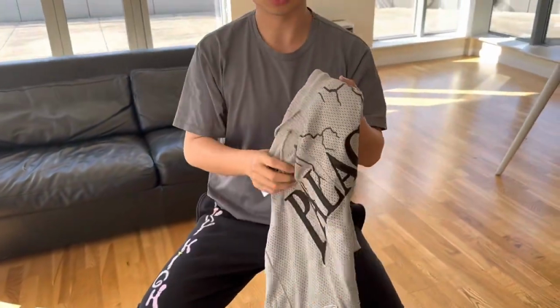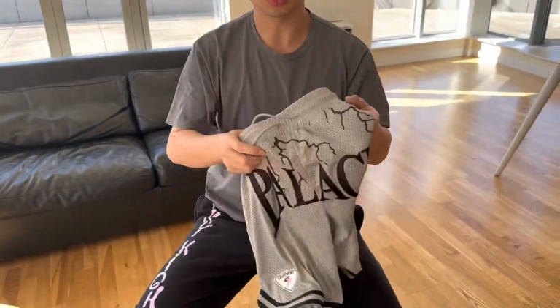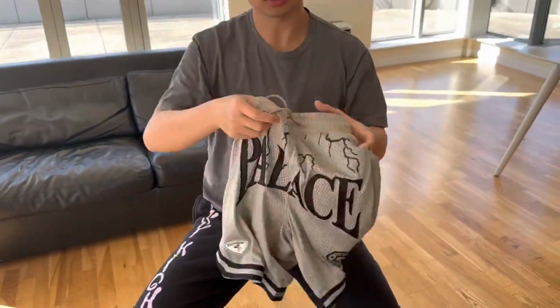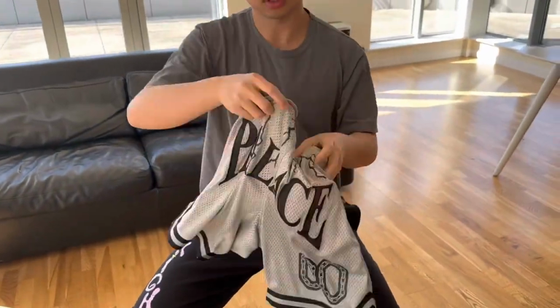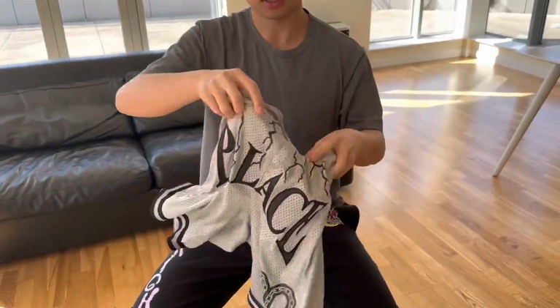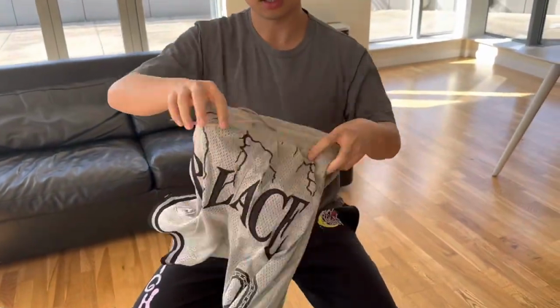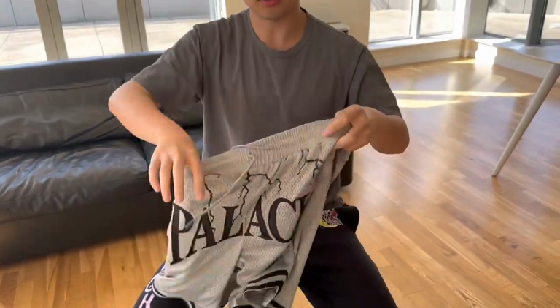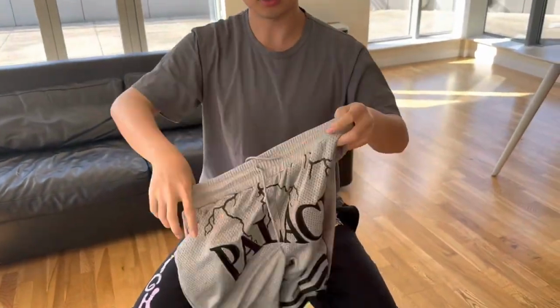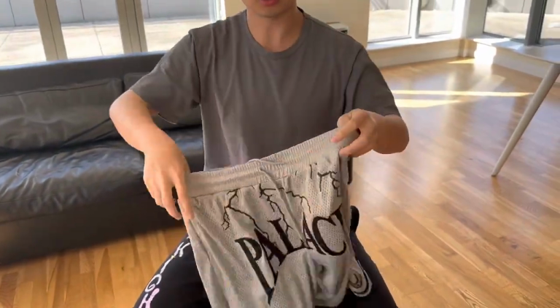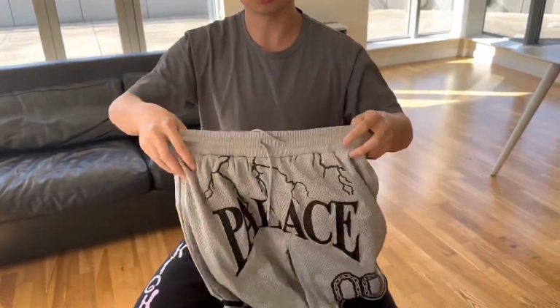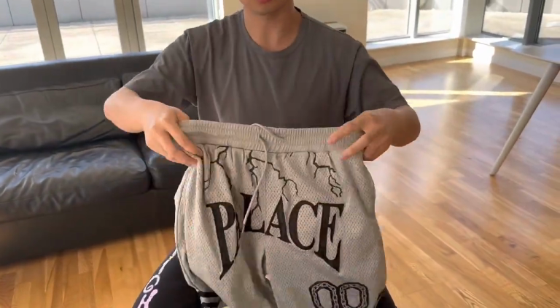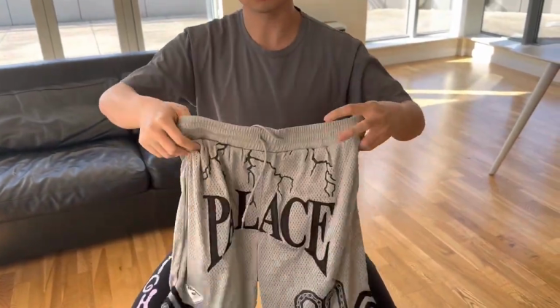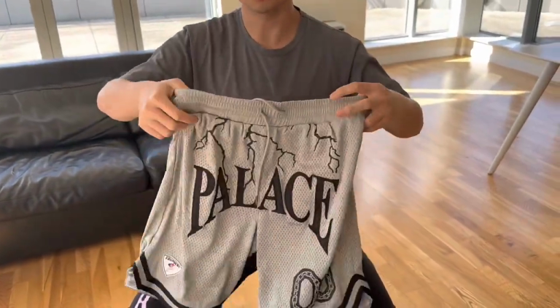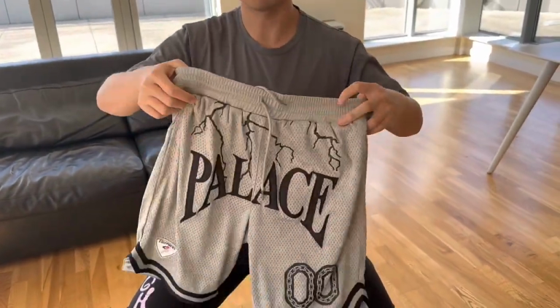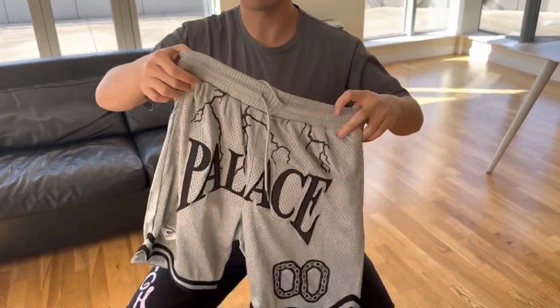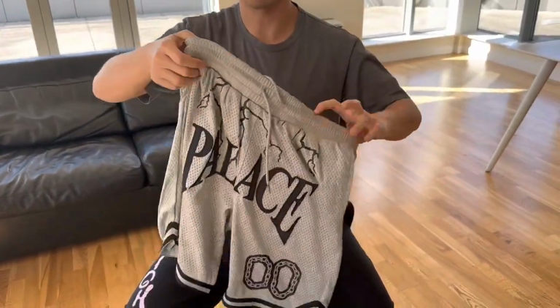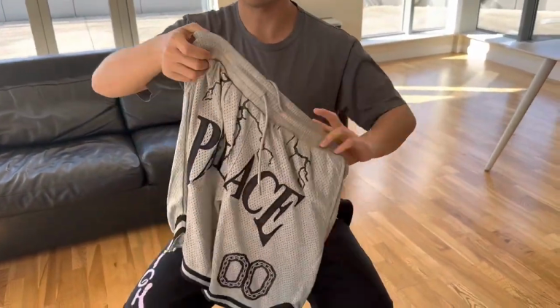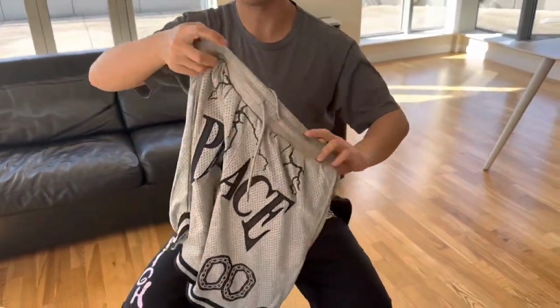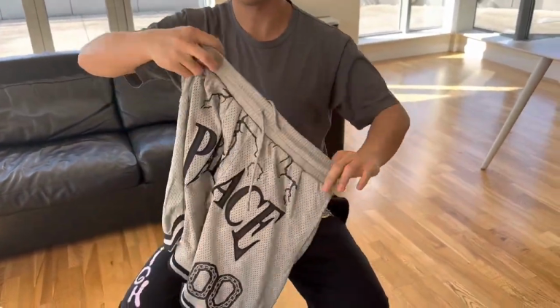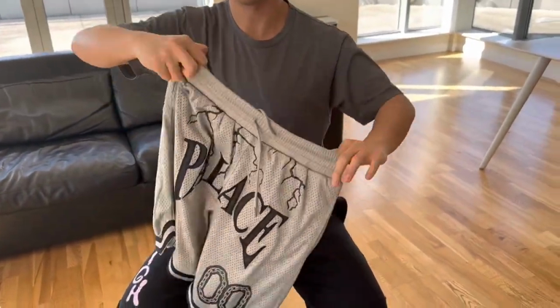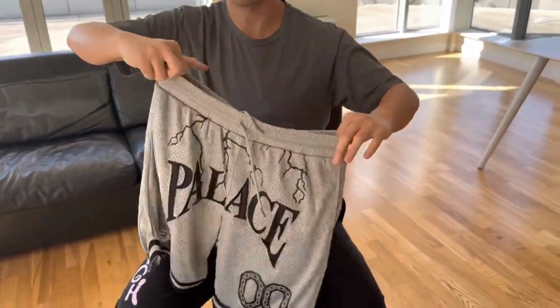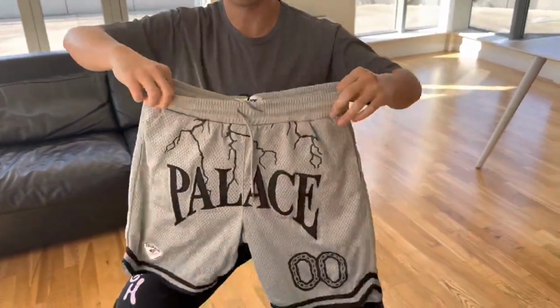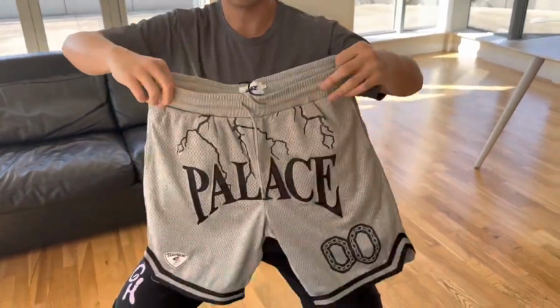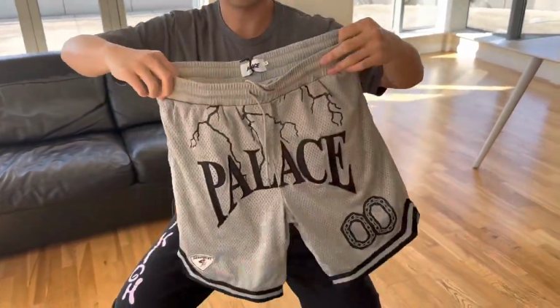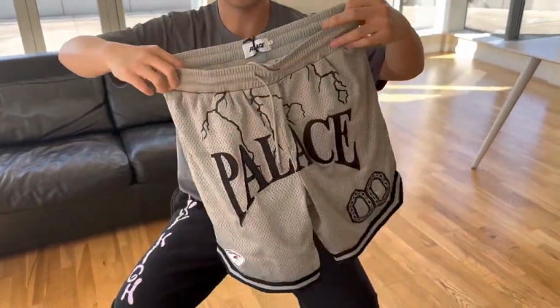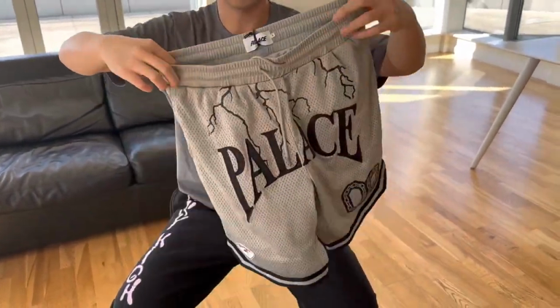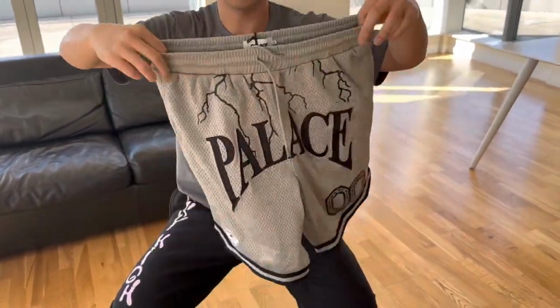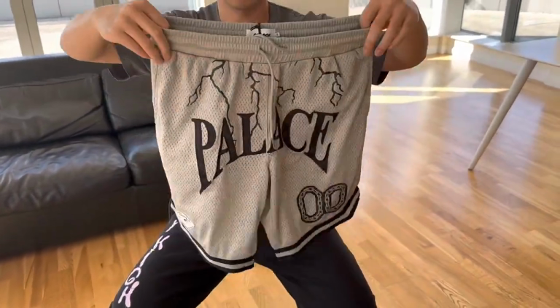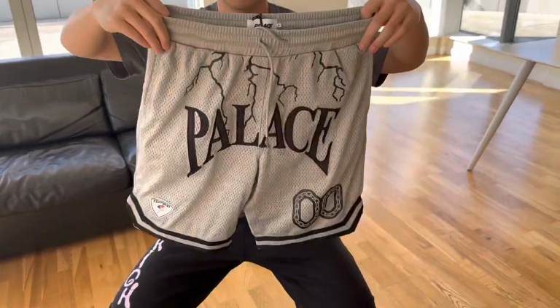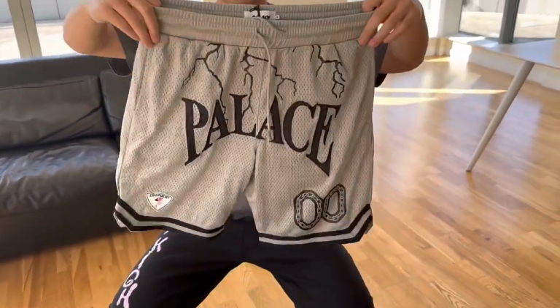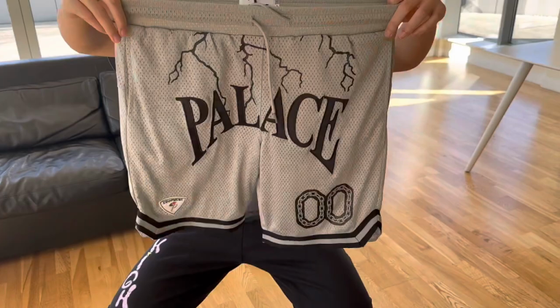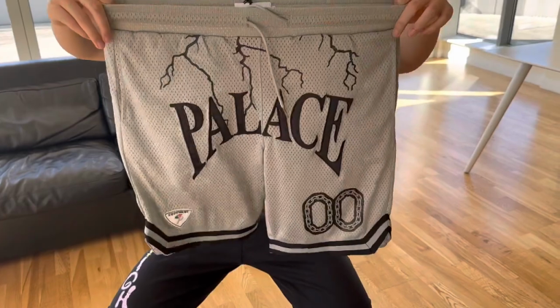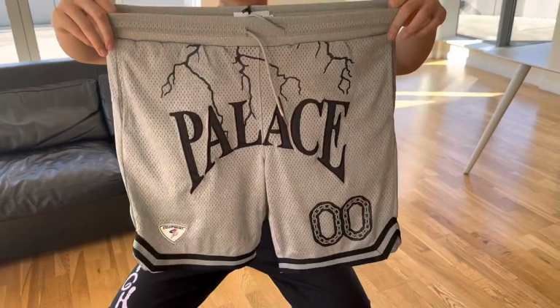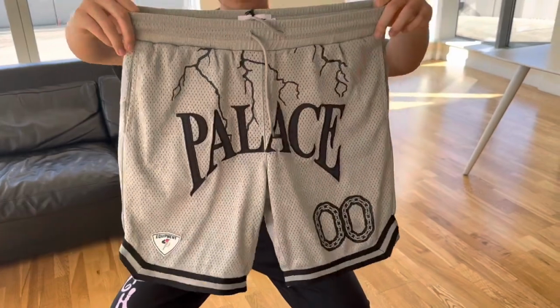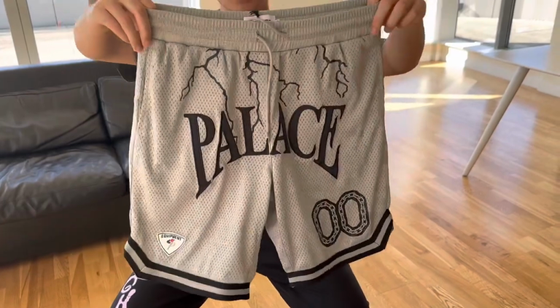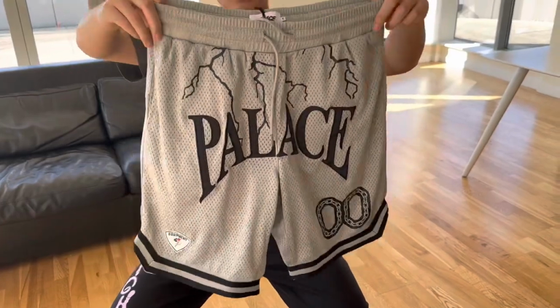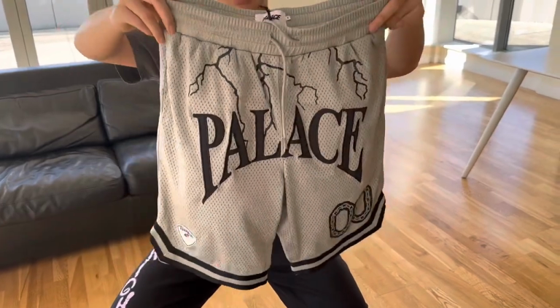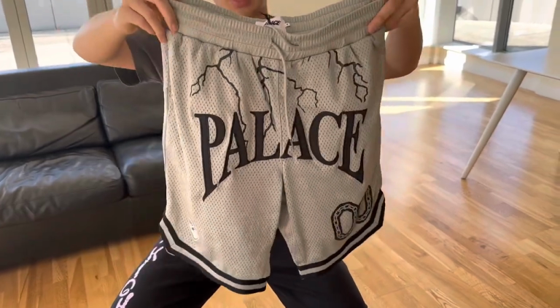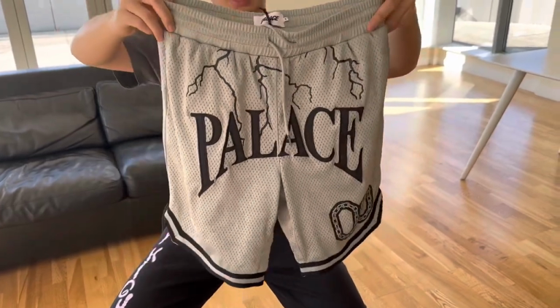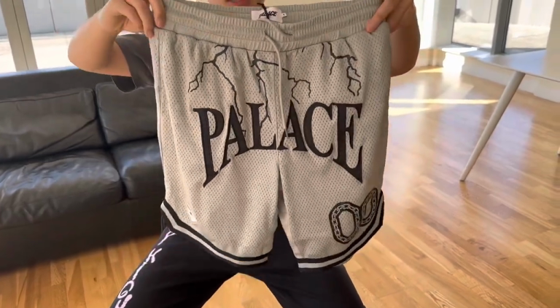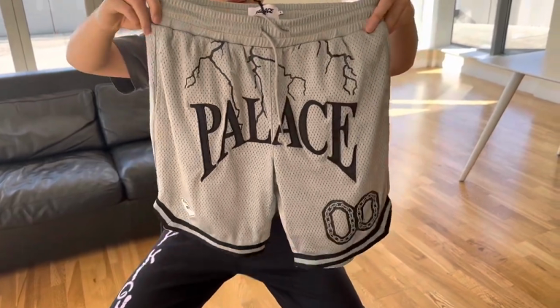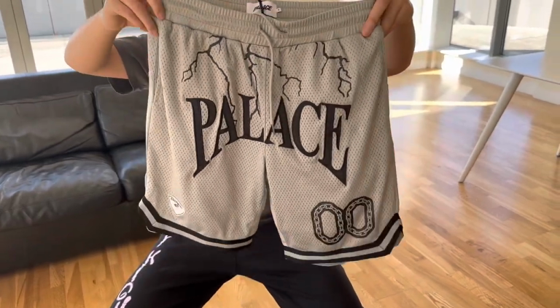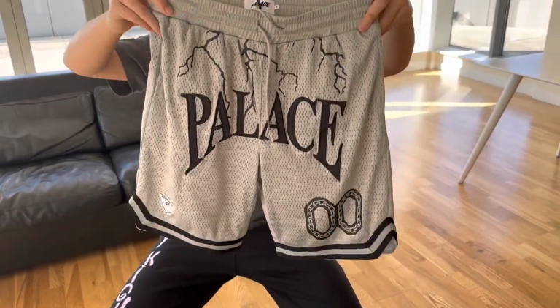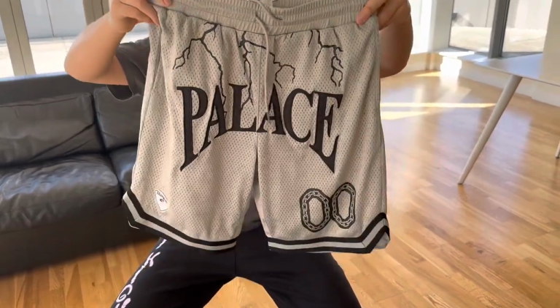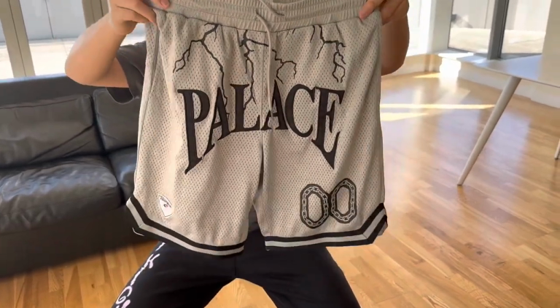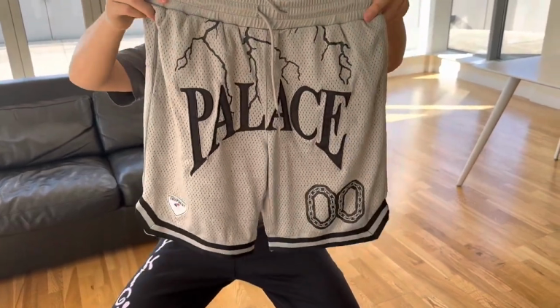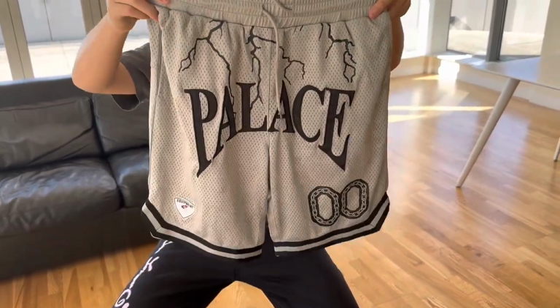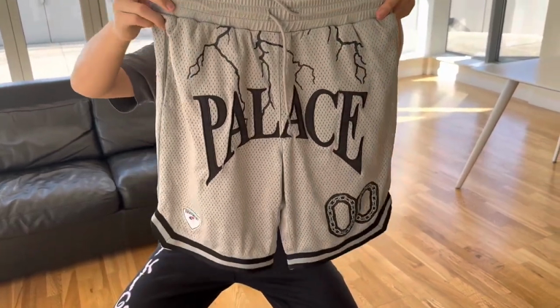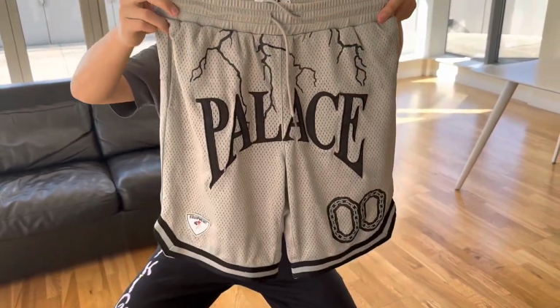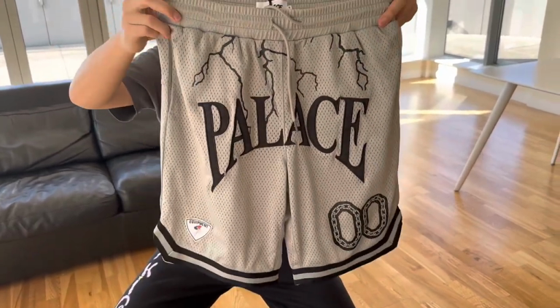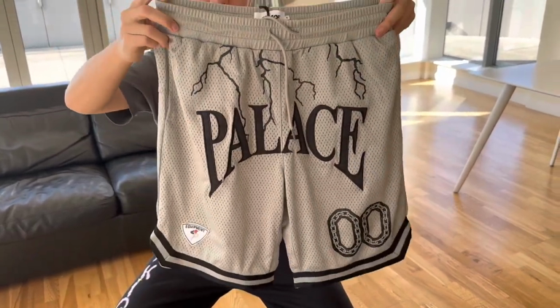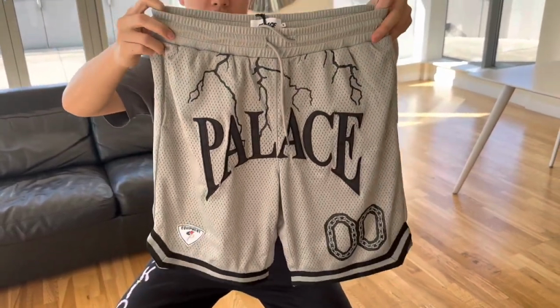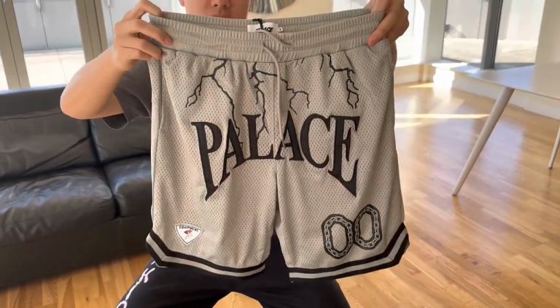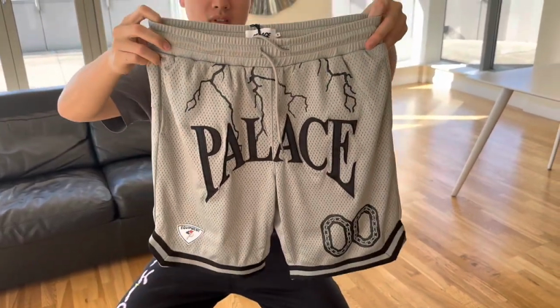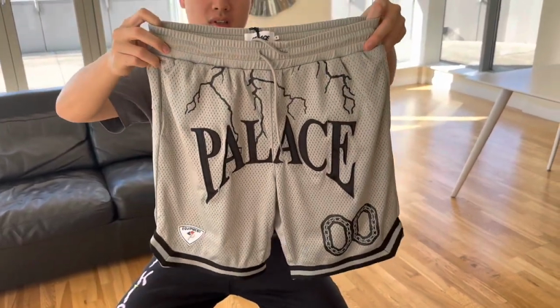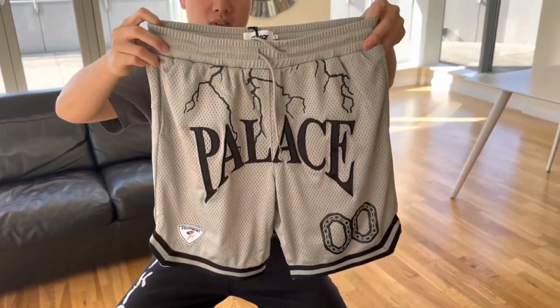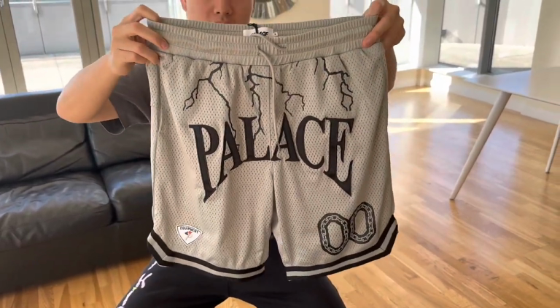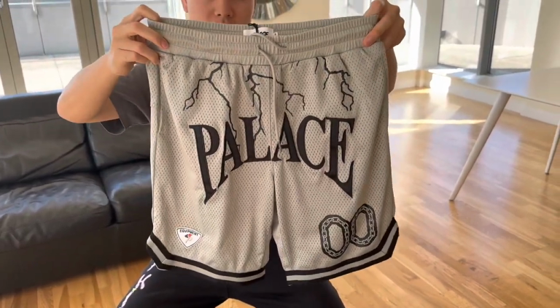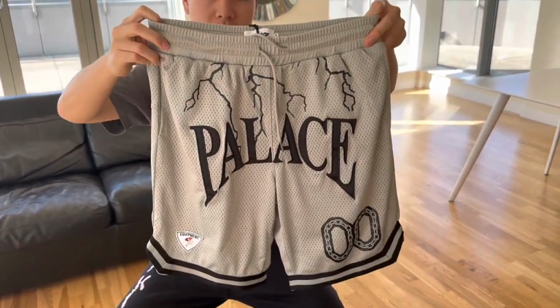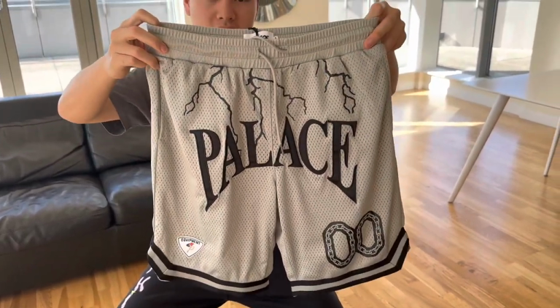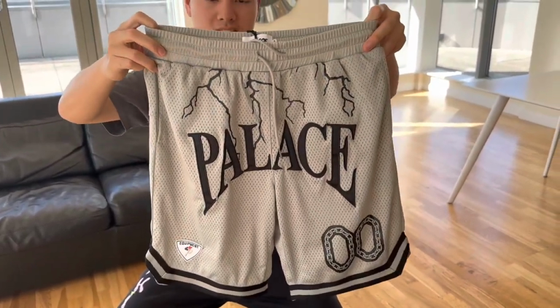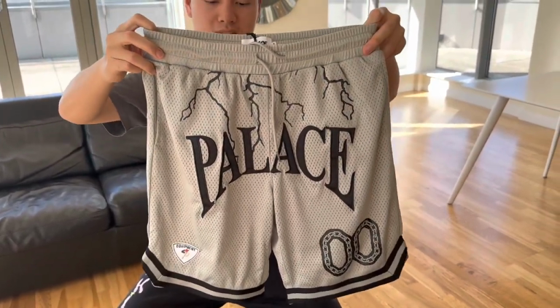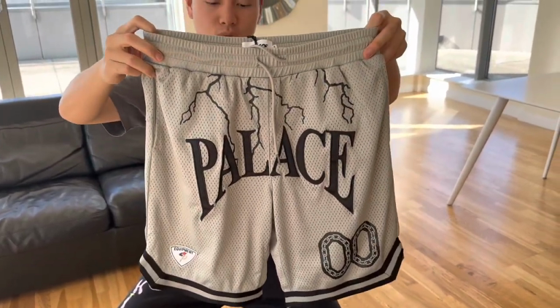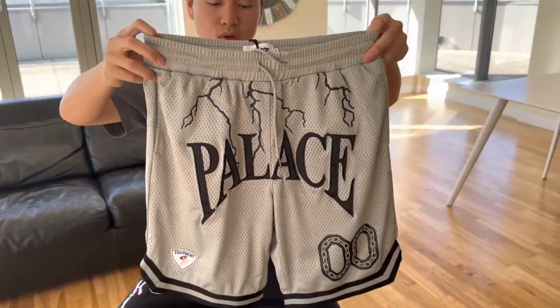Now we have the shorts. I think the shorts are more popular than the jersey, and this one is the last grey I got in store, in size small.